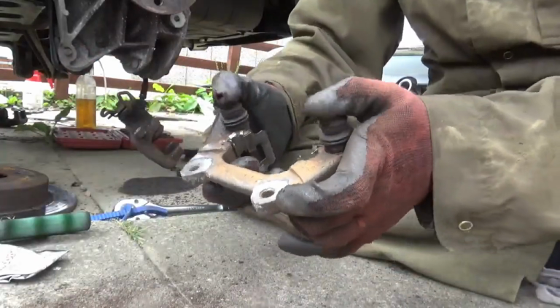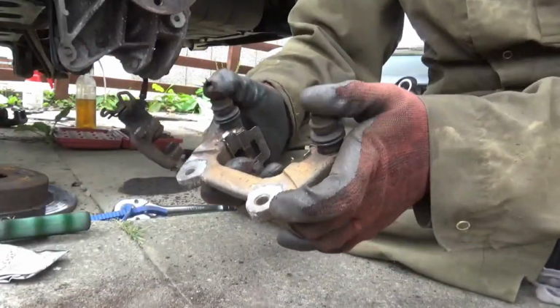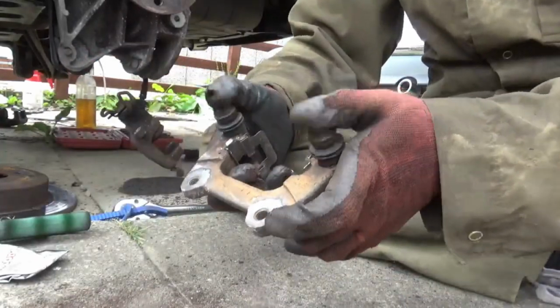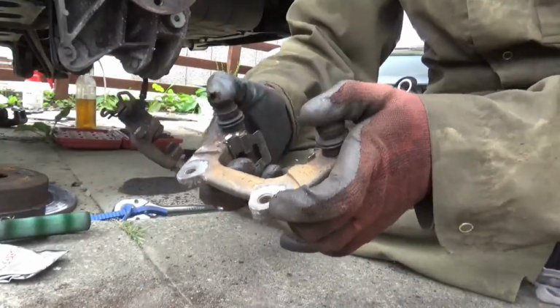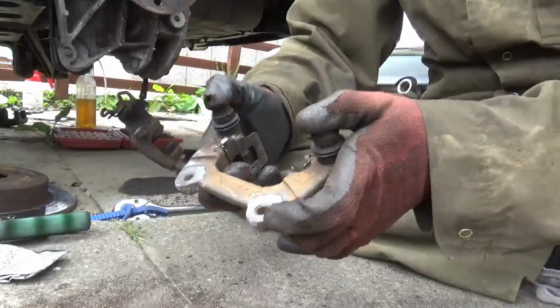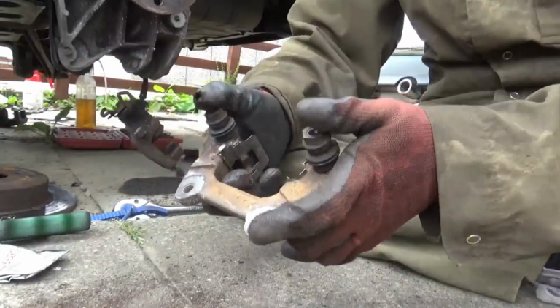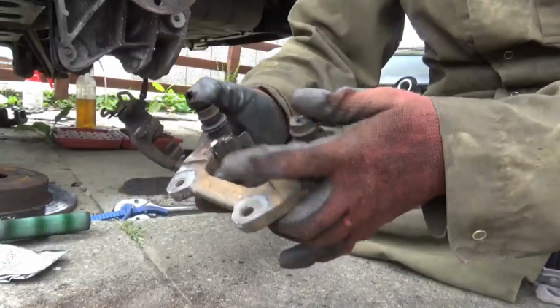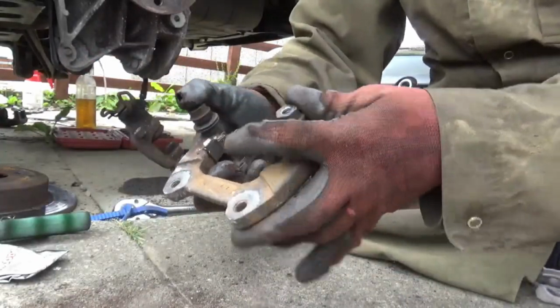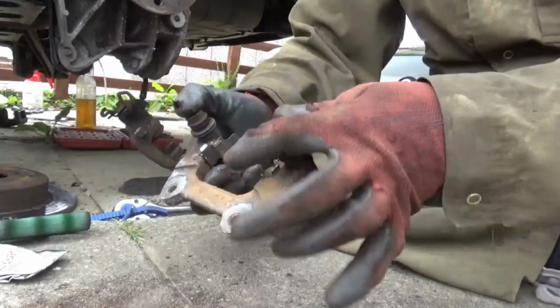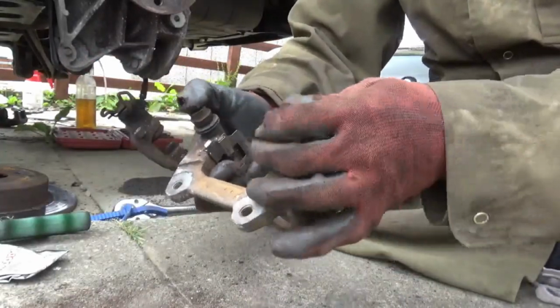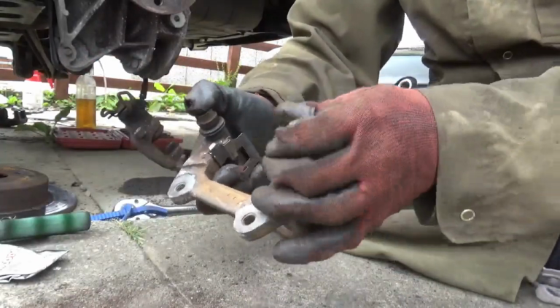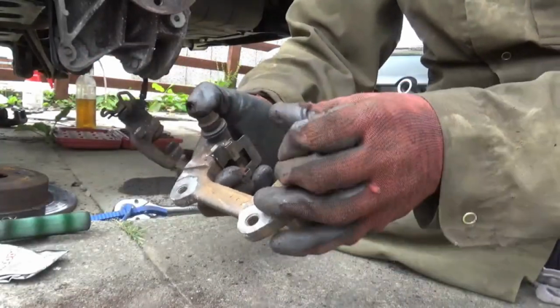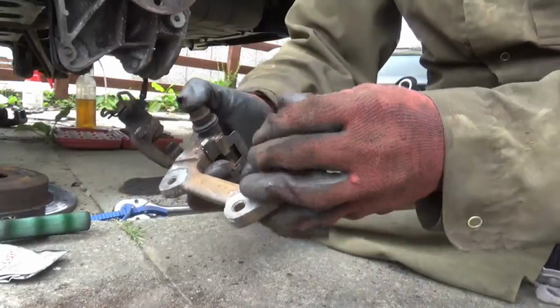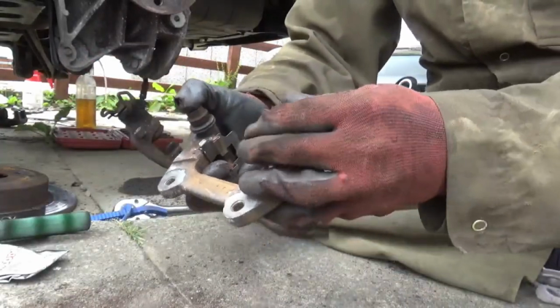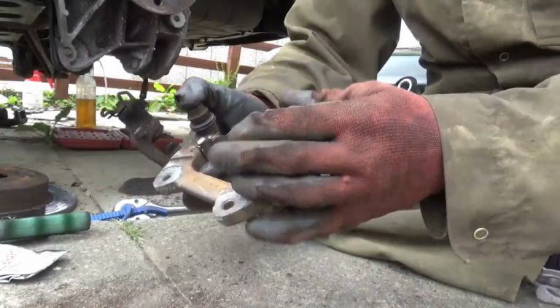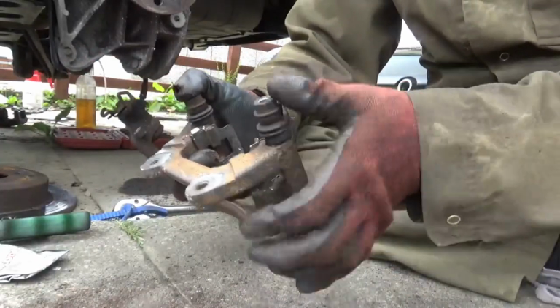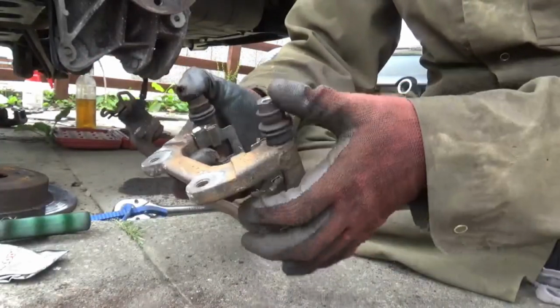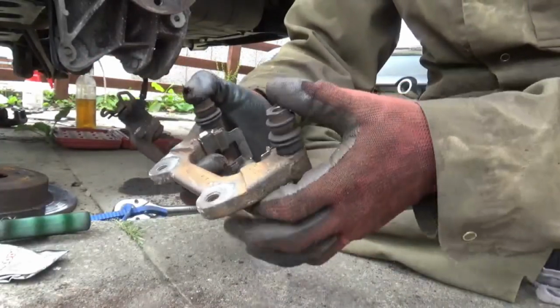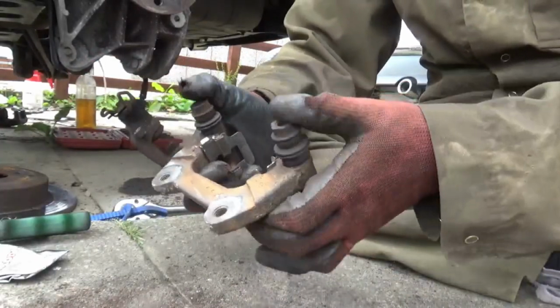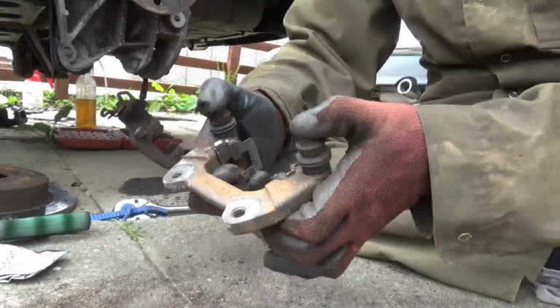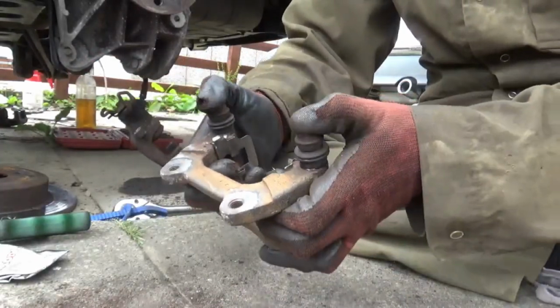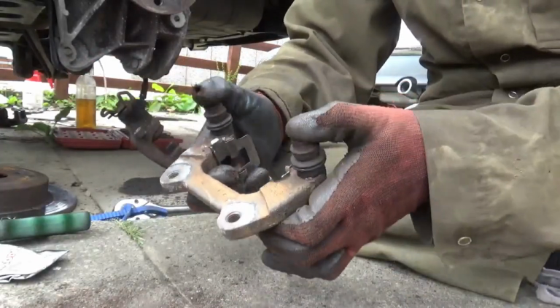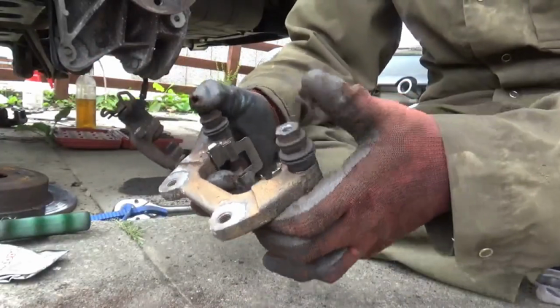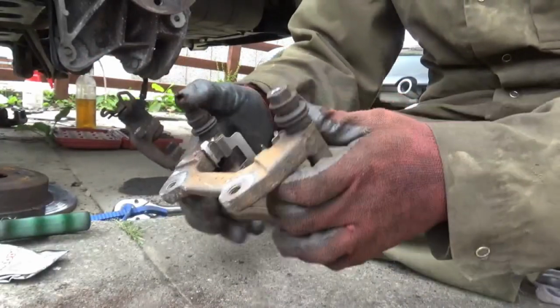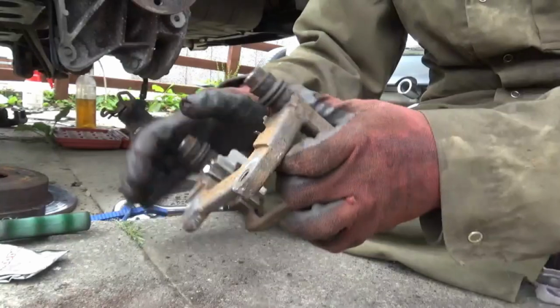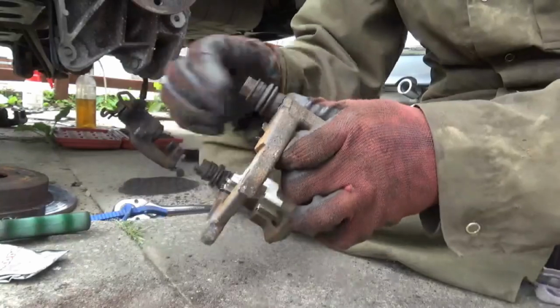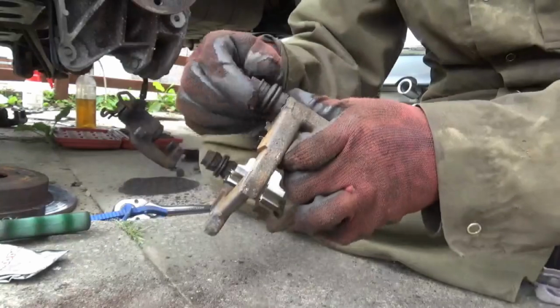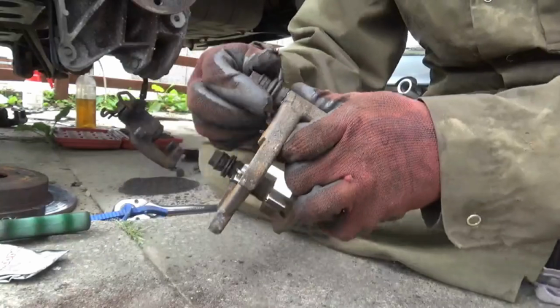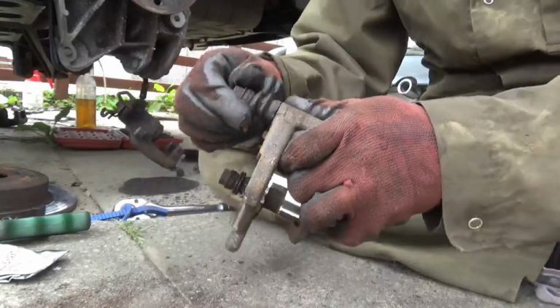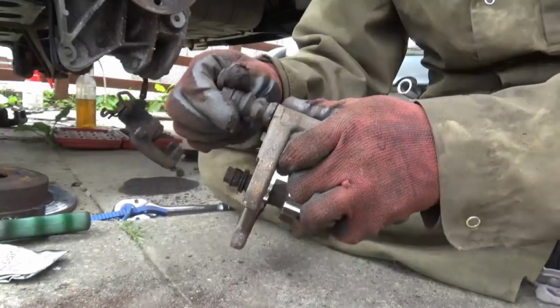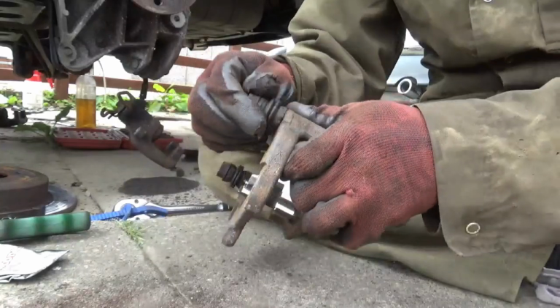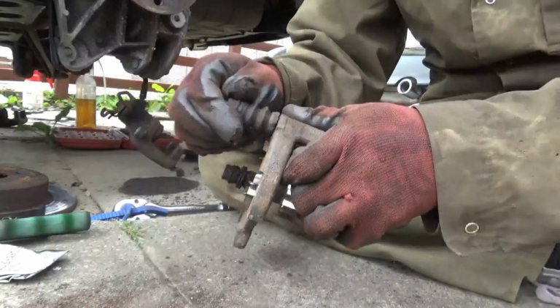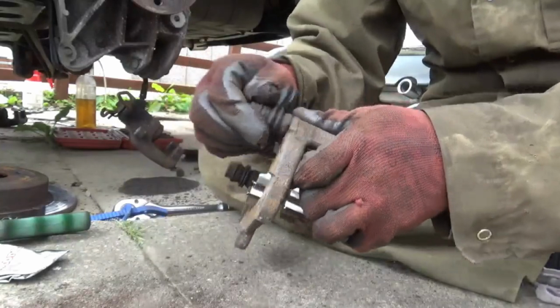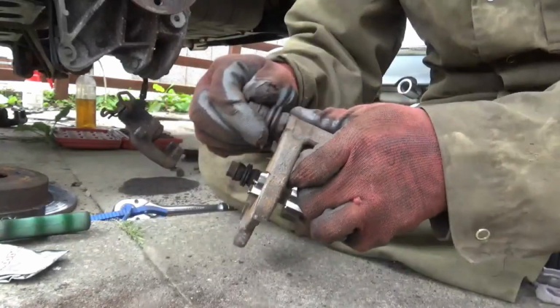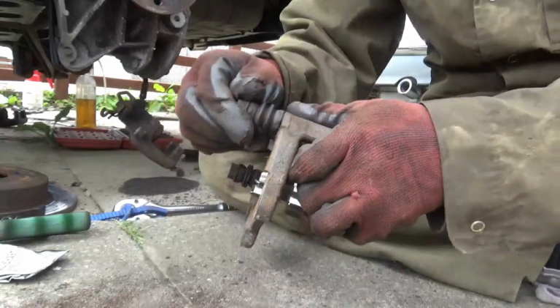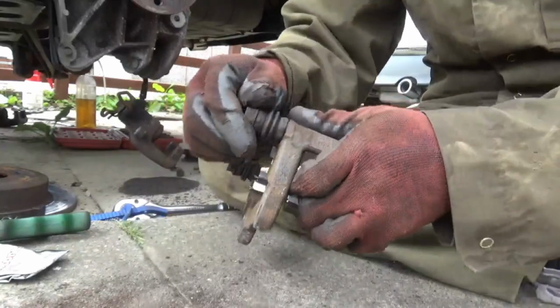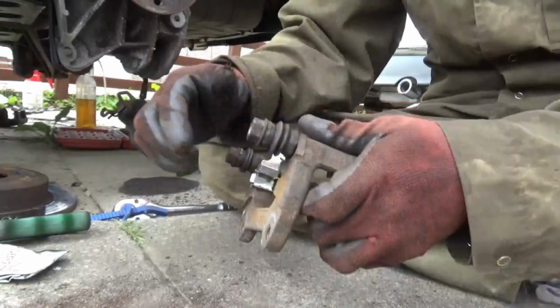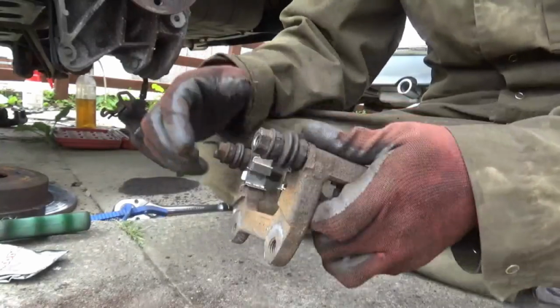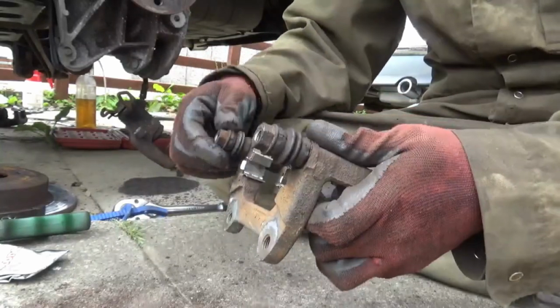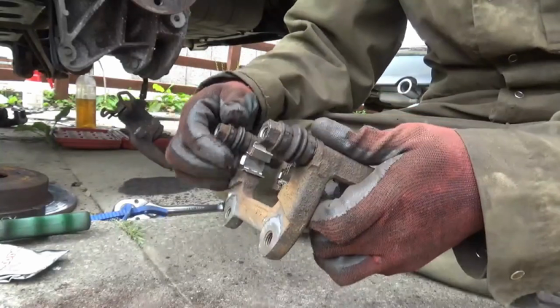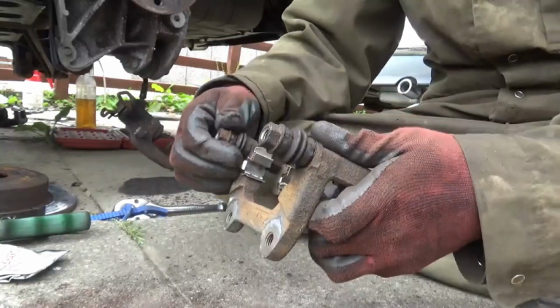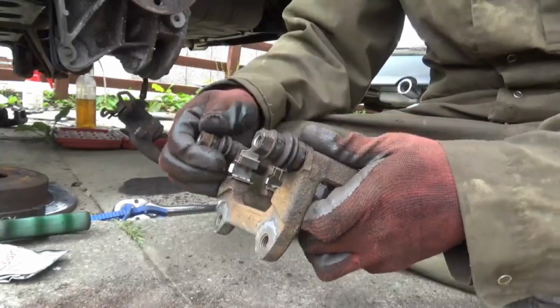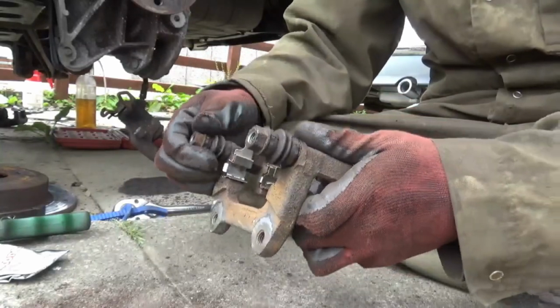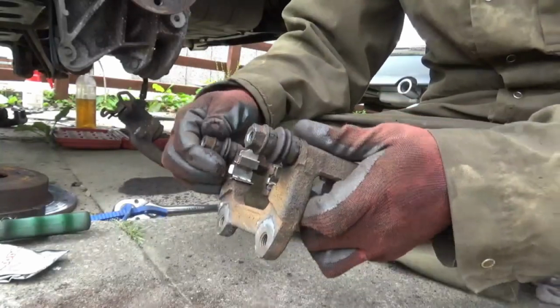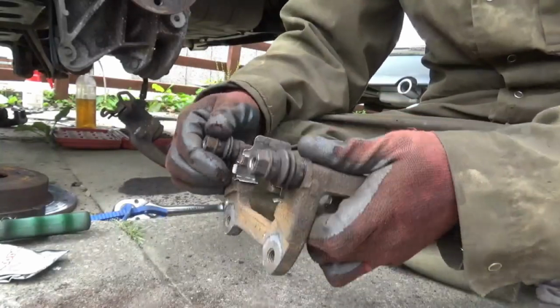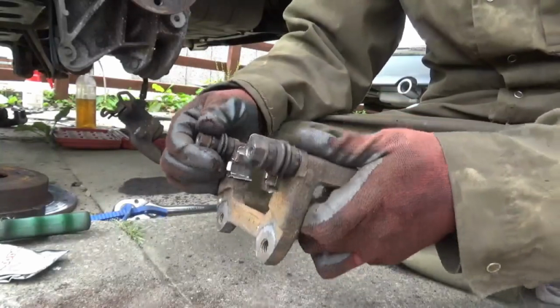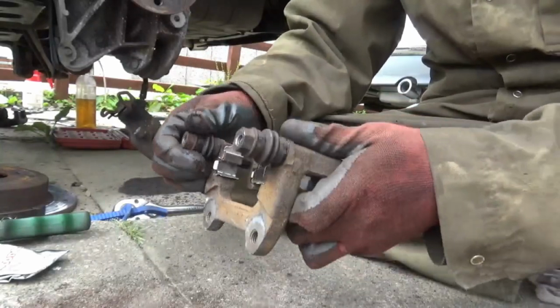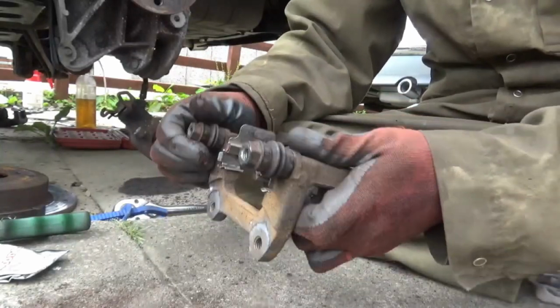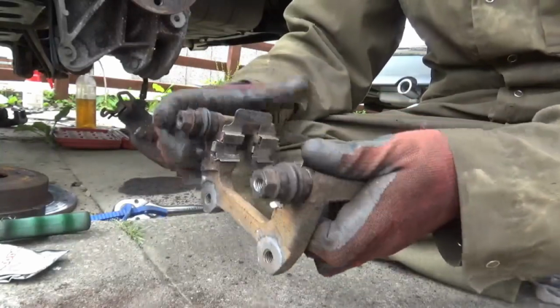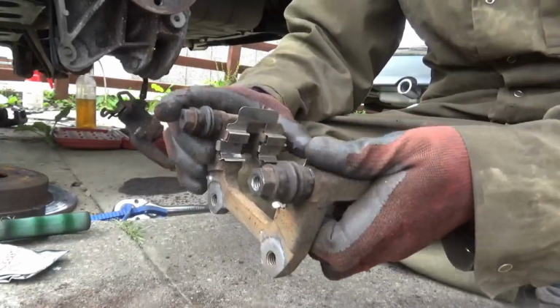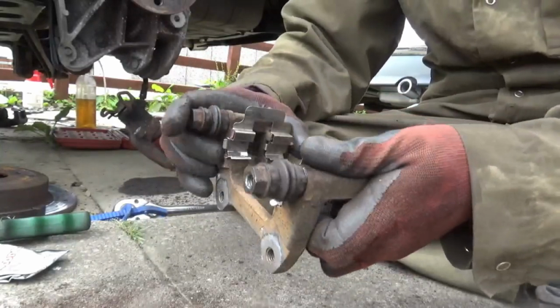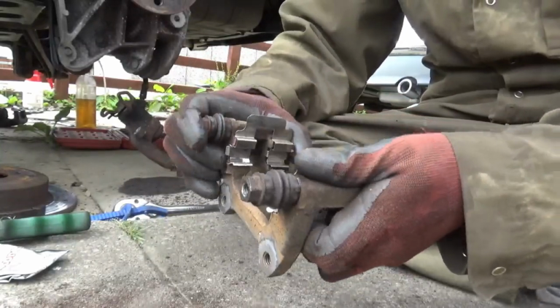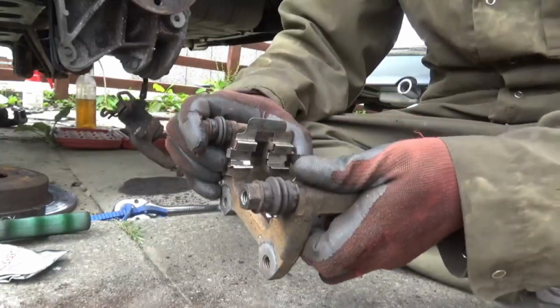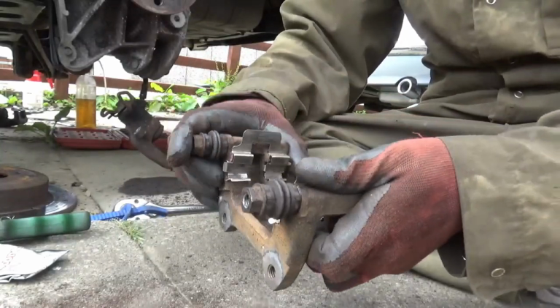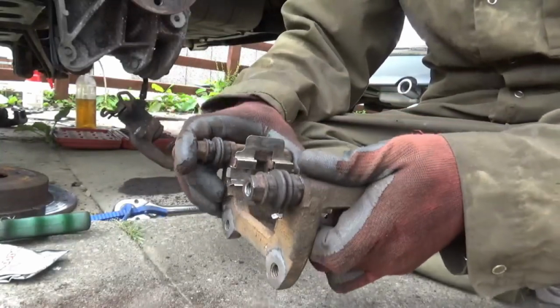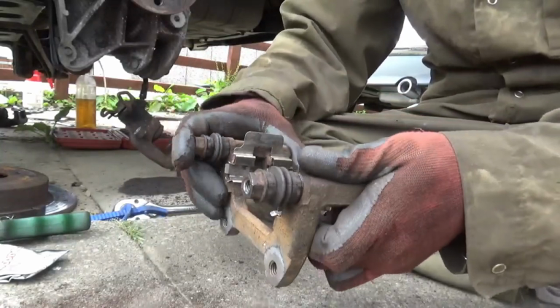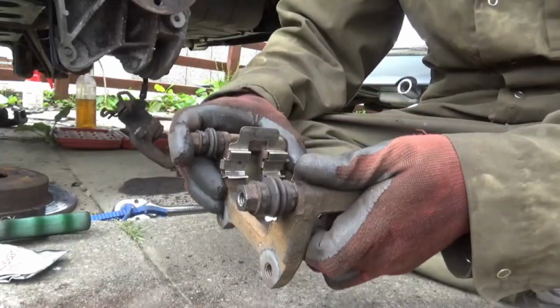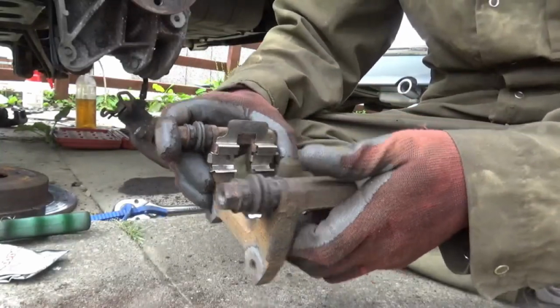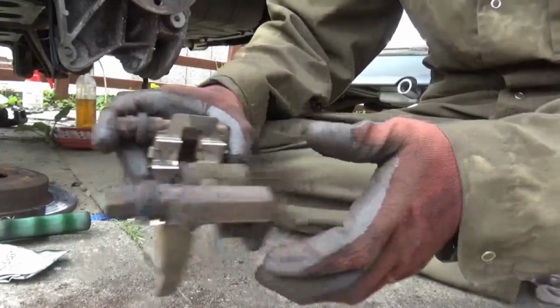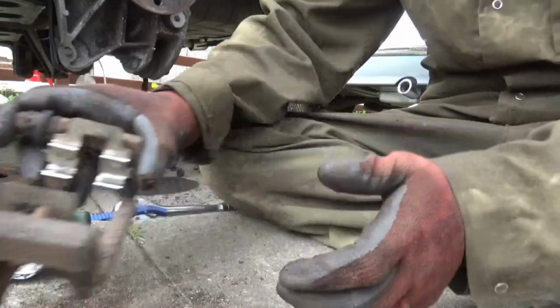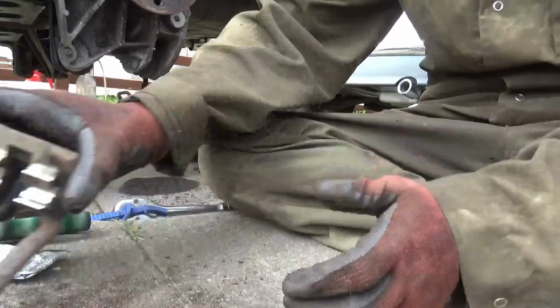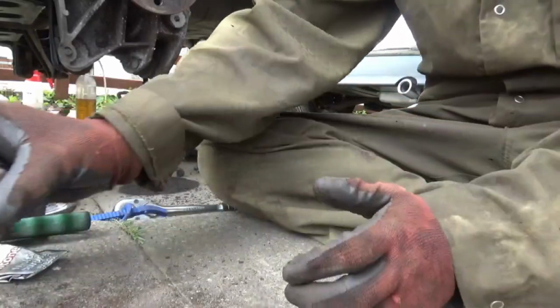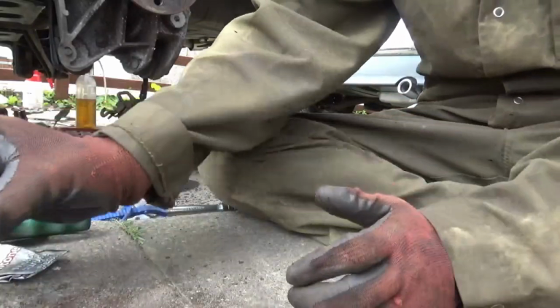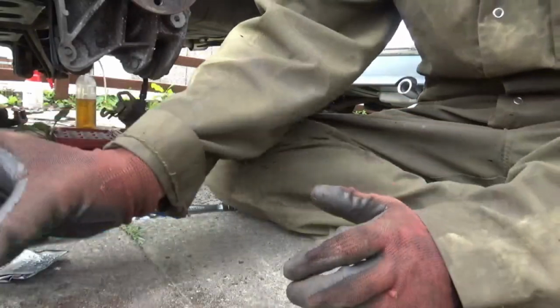Right, that's the pins lubricated and they're well free - no seizure or anything at all.